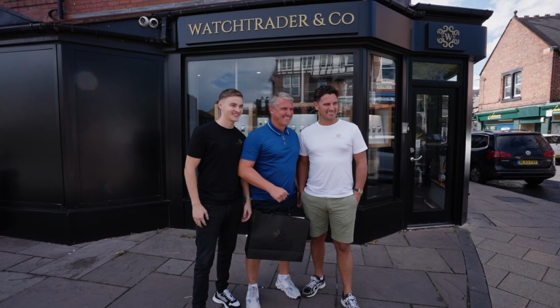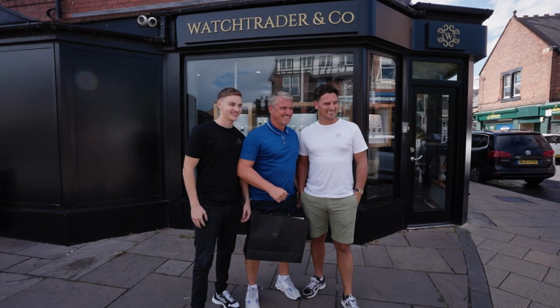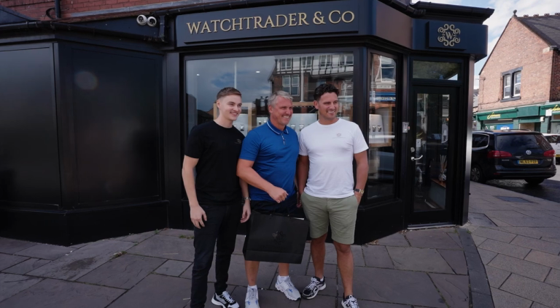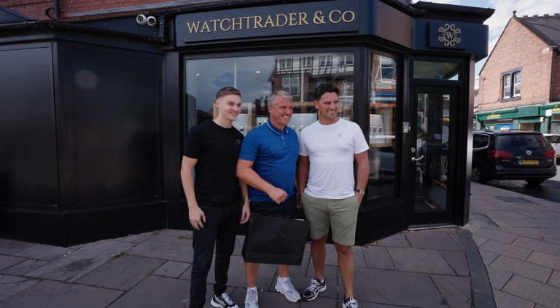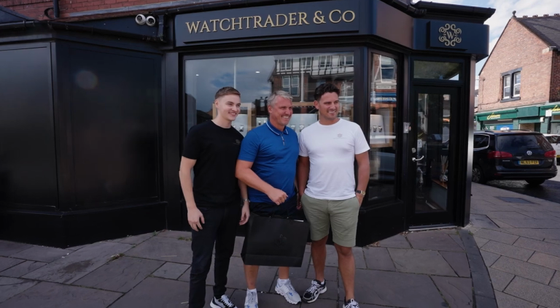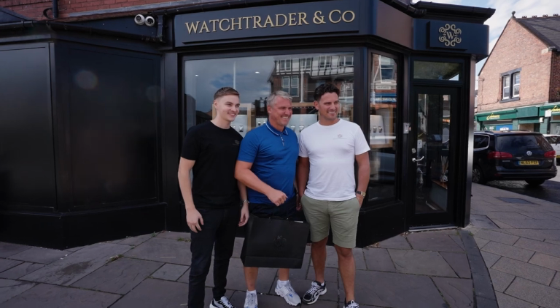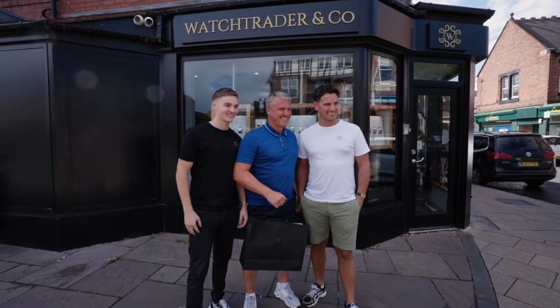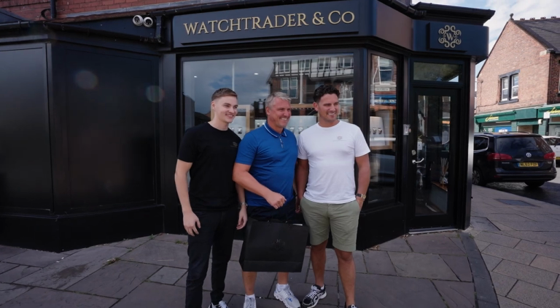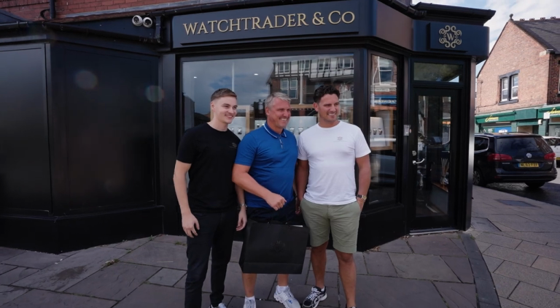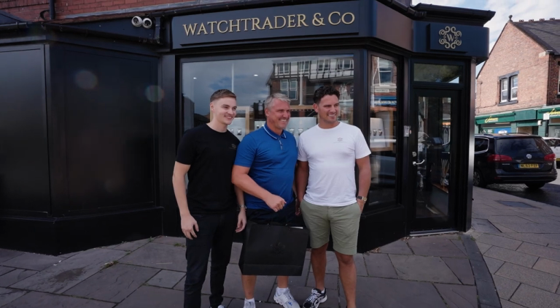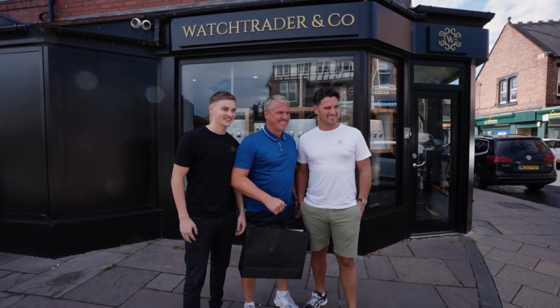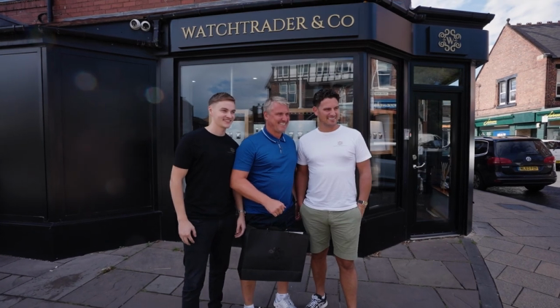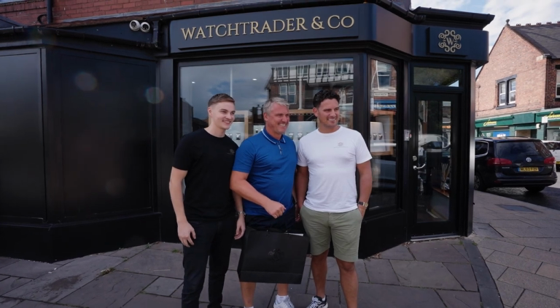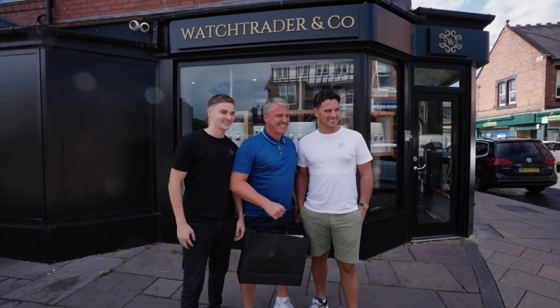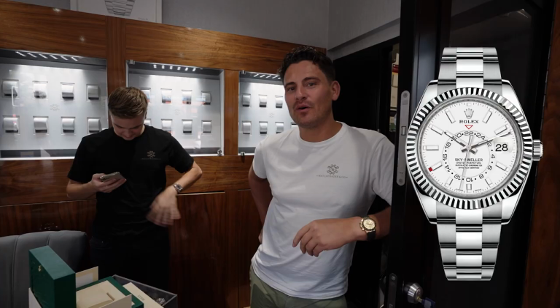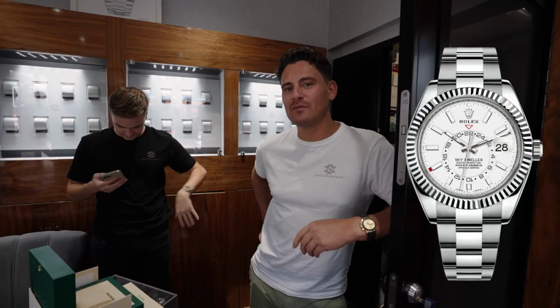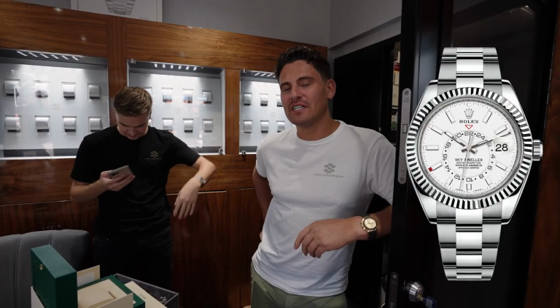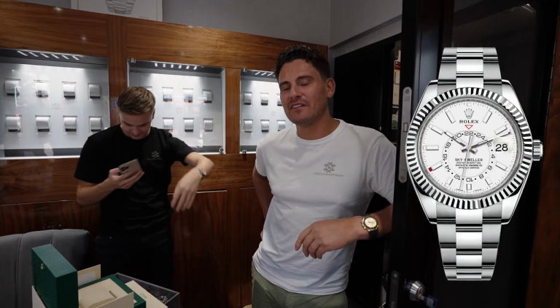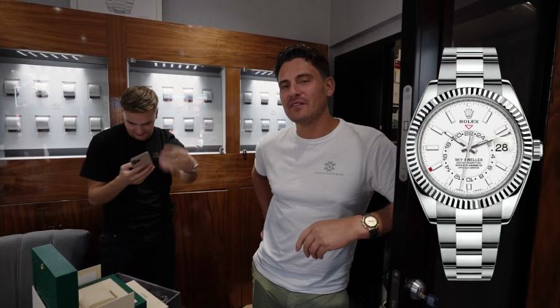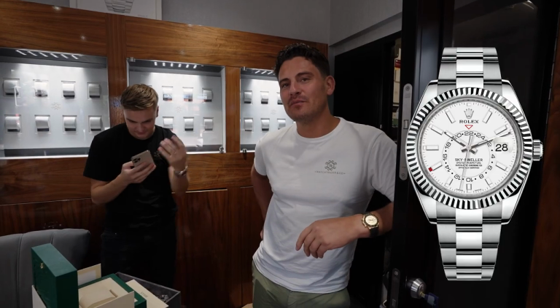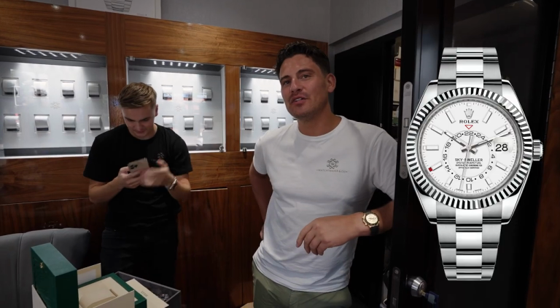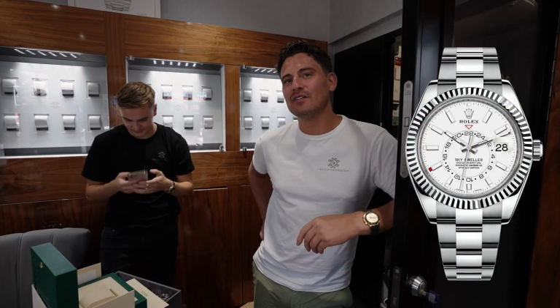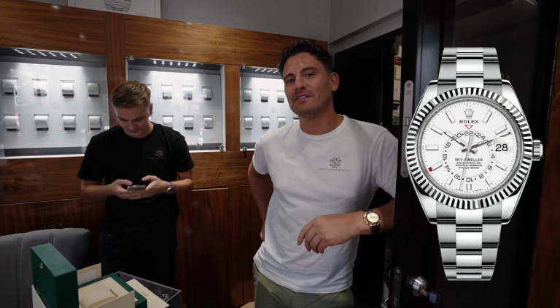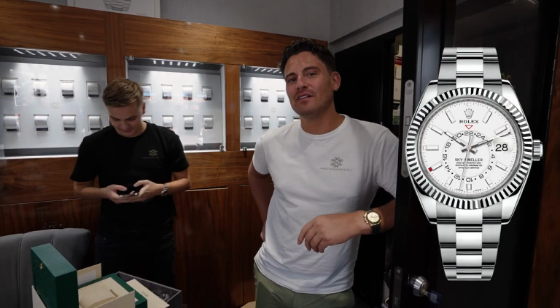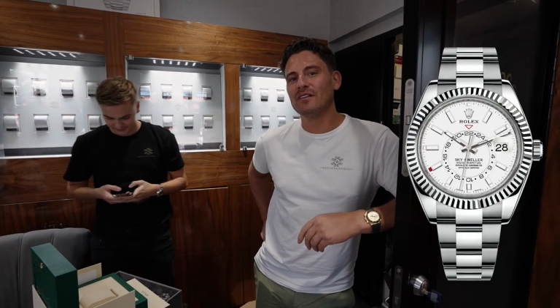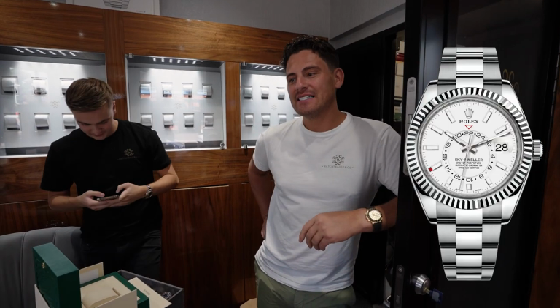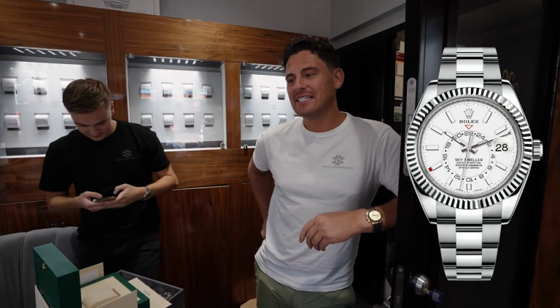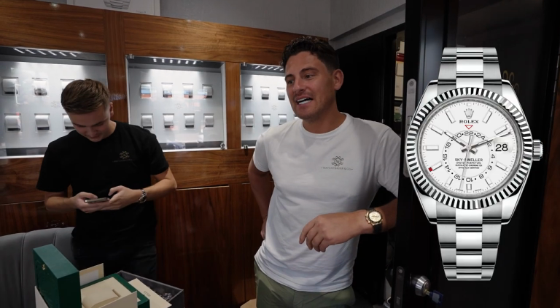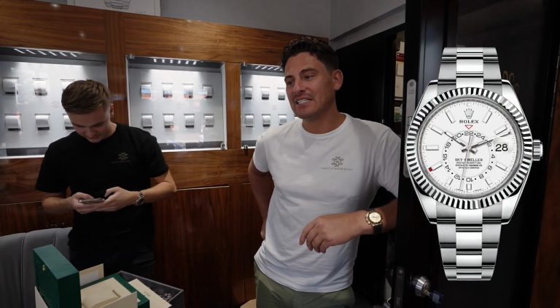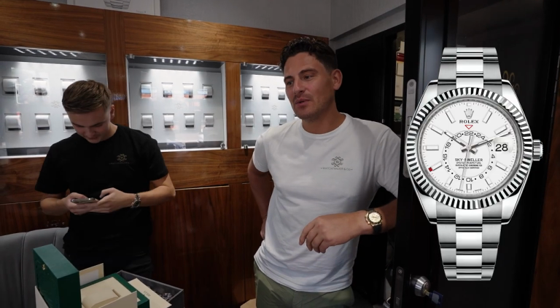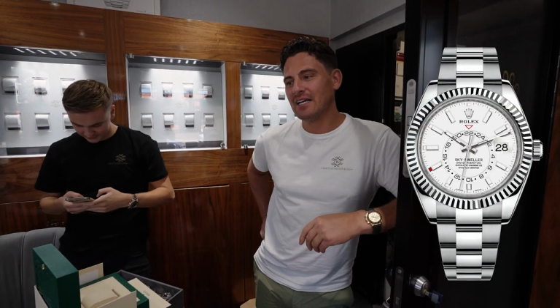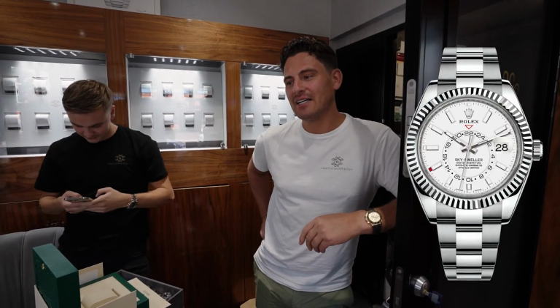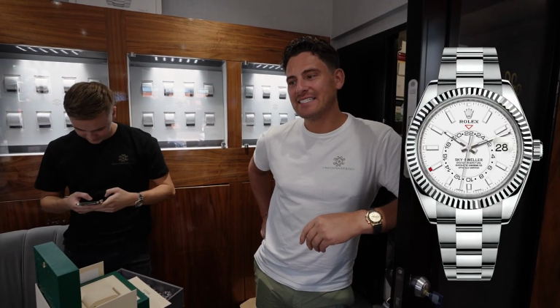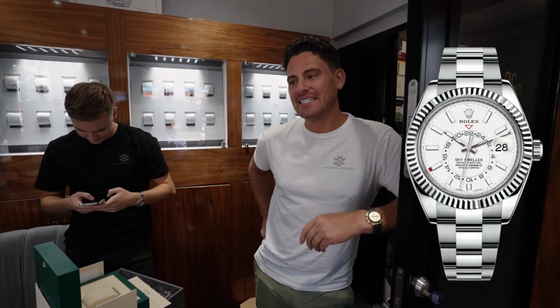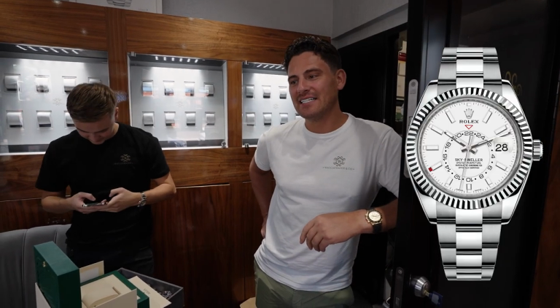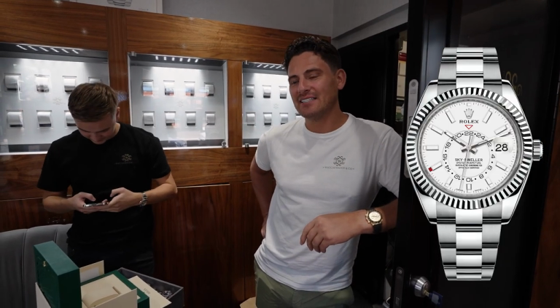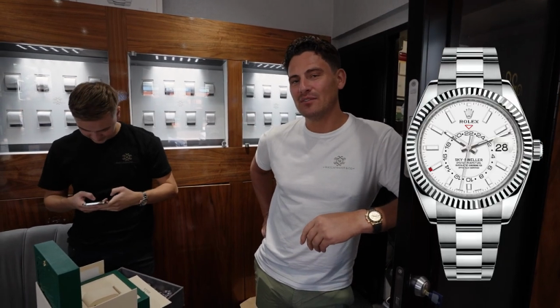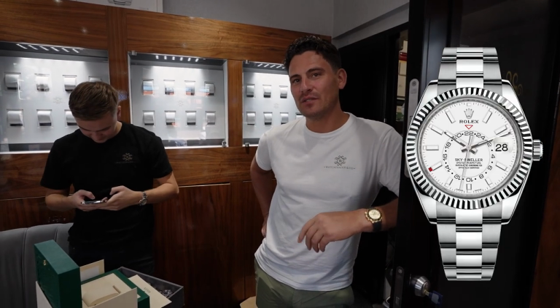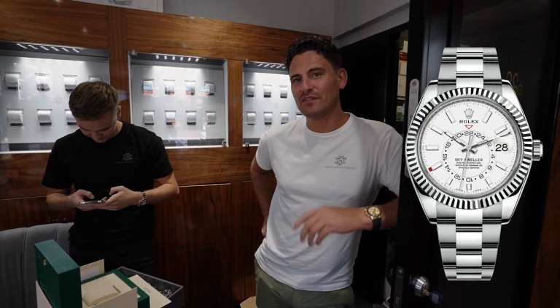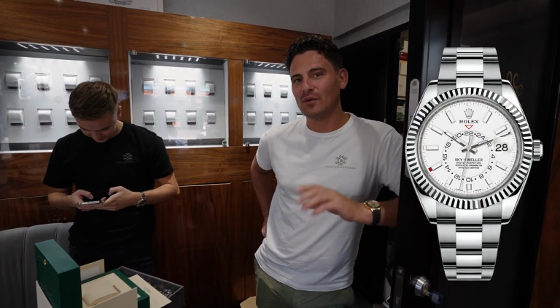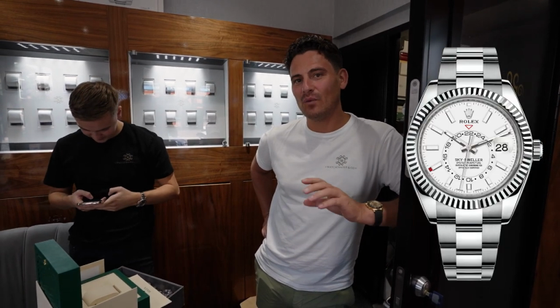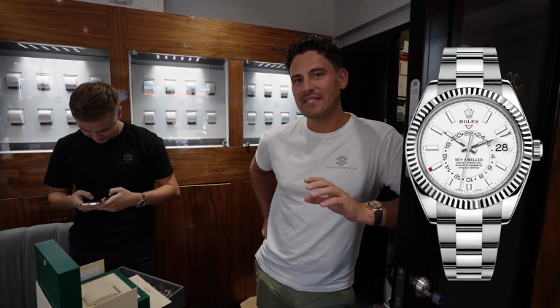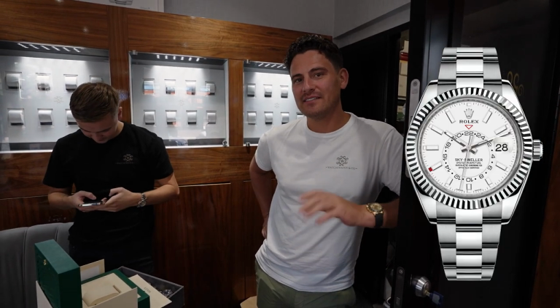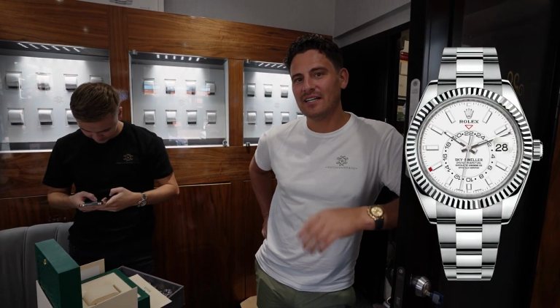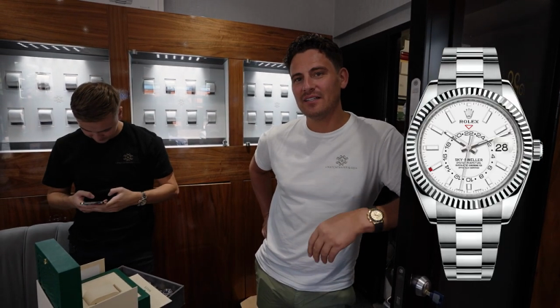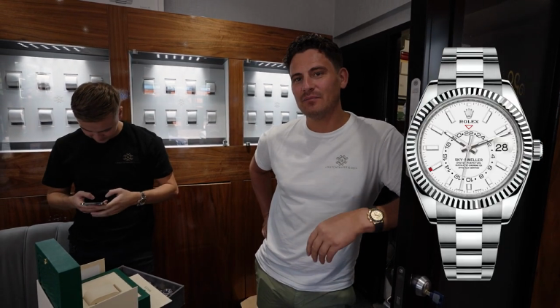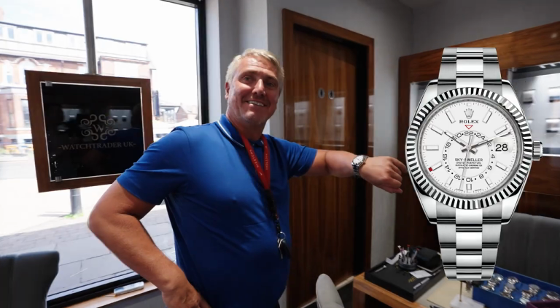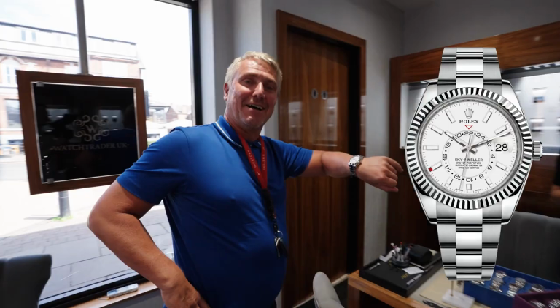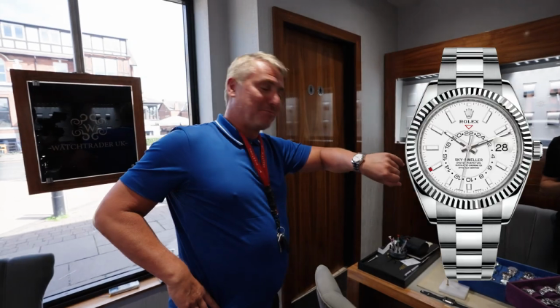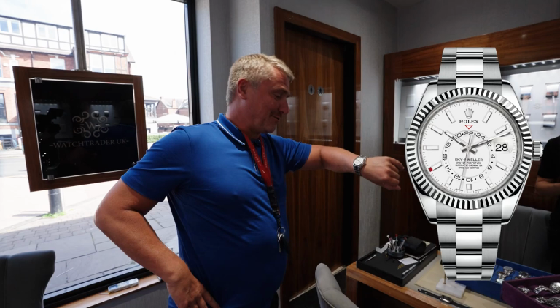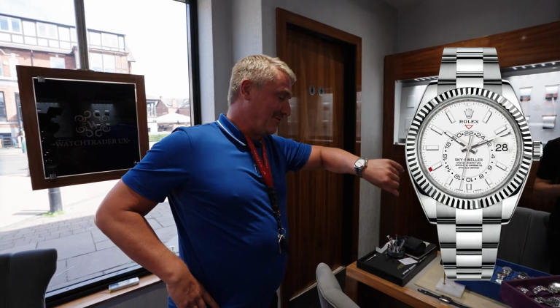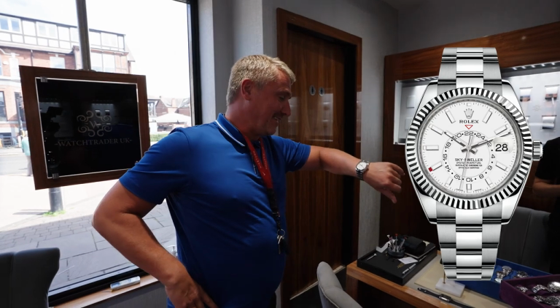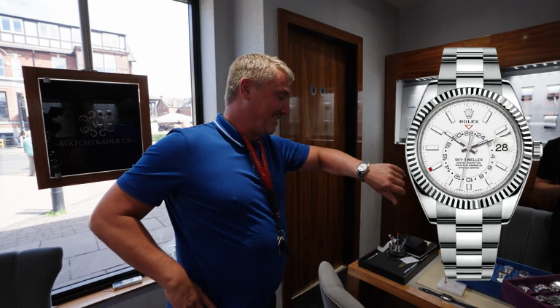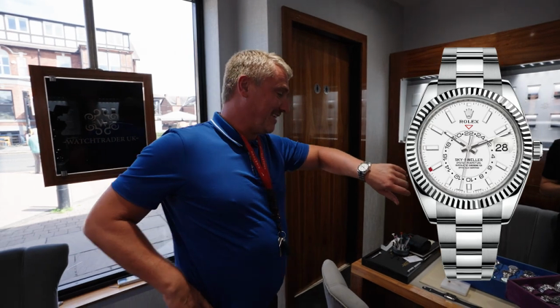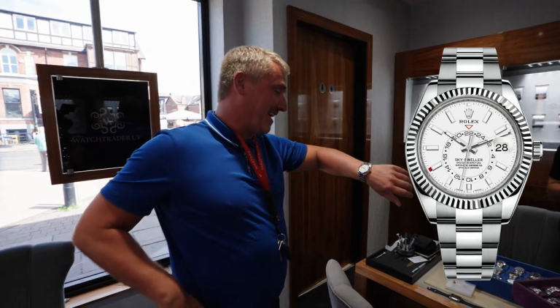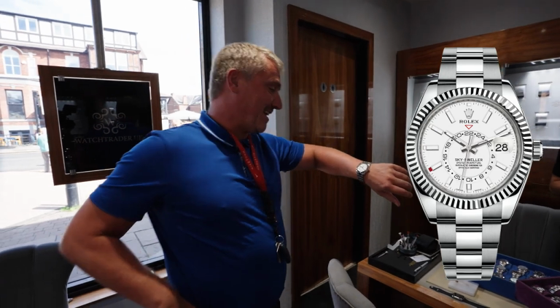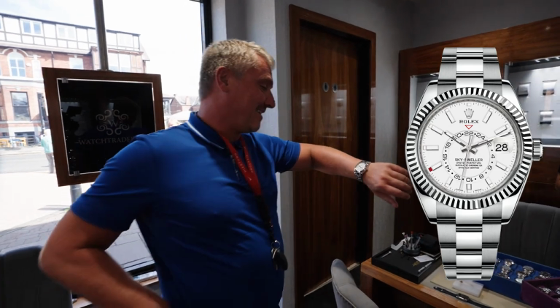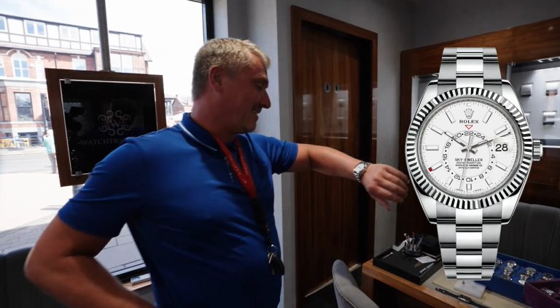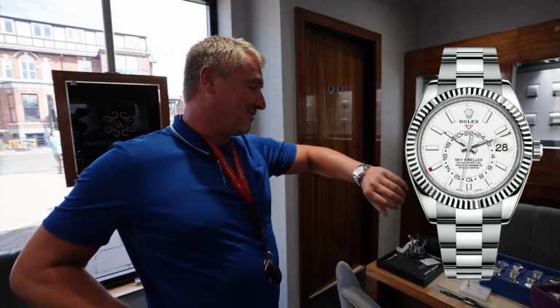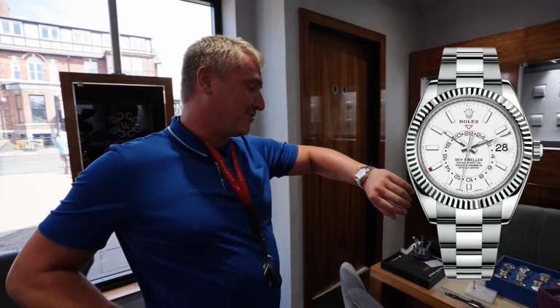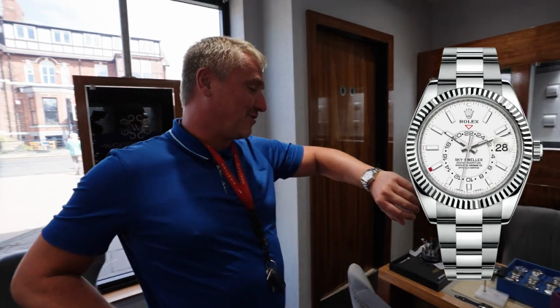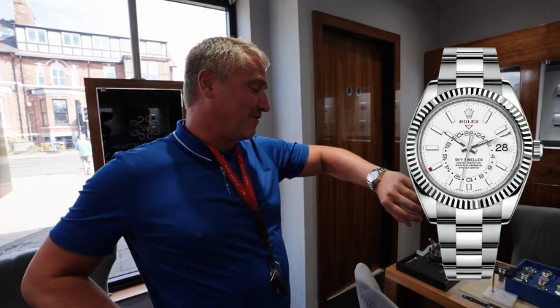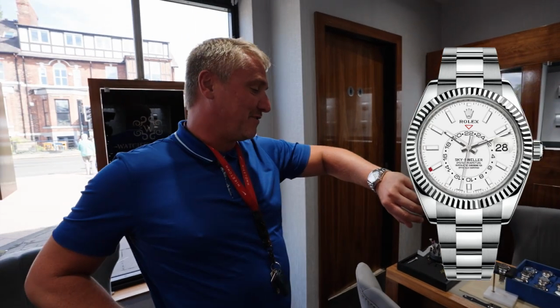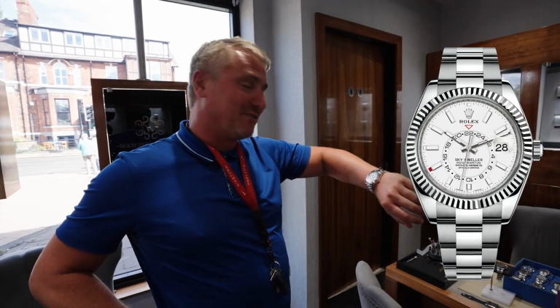Newcastle legend Lee Clark bought himself a beautiful Sky-Dweller steel with the white dial, absolutely delighted, and the service has been brilliant.